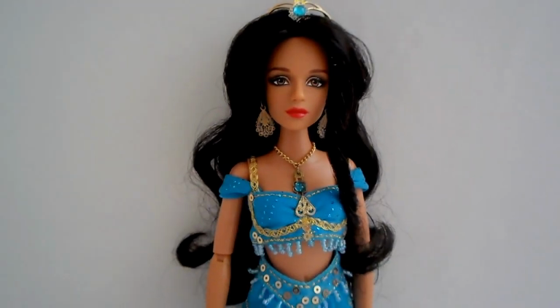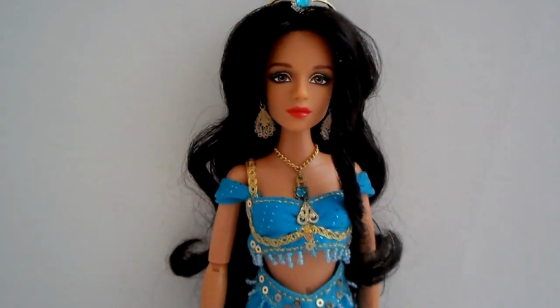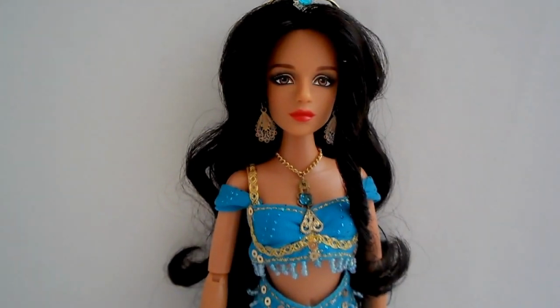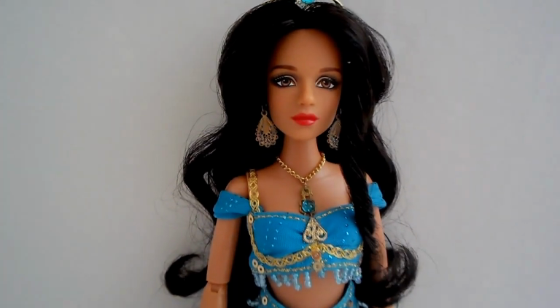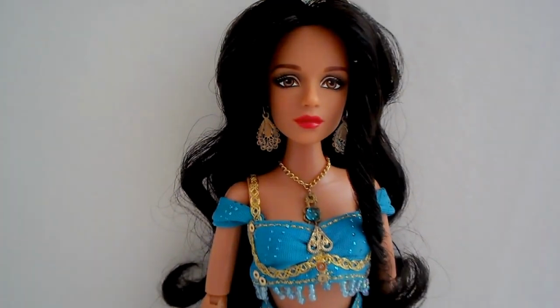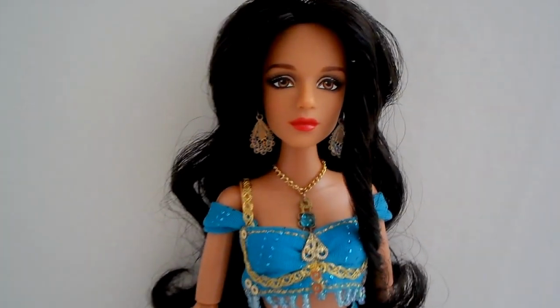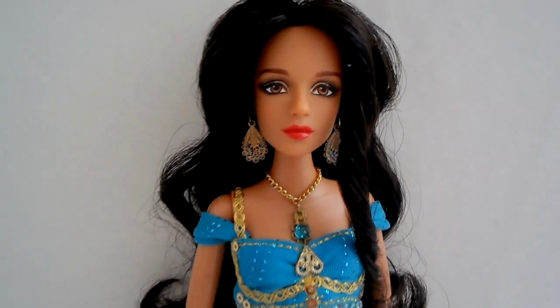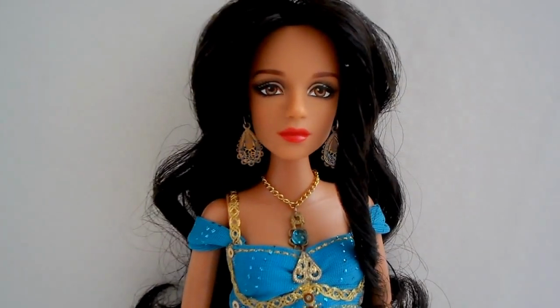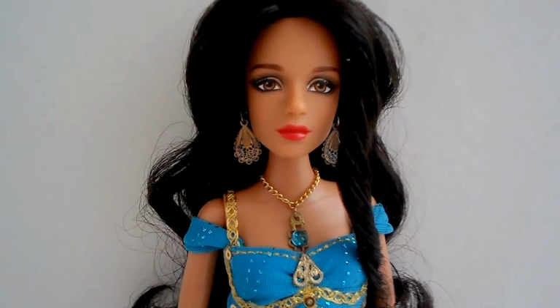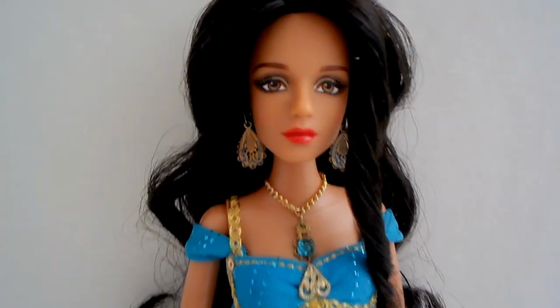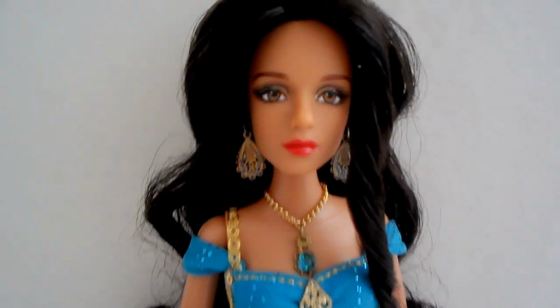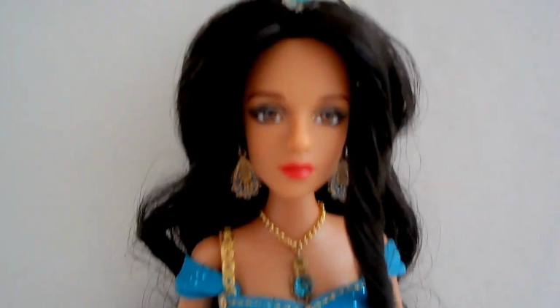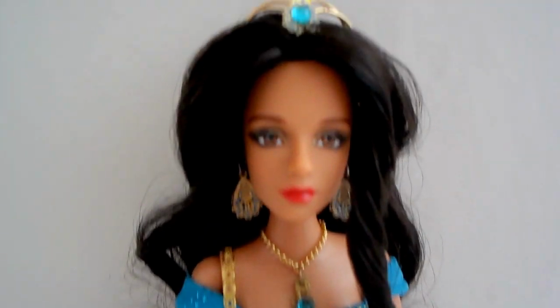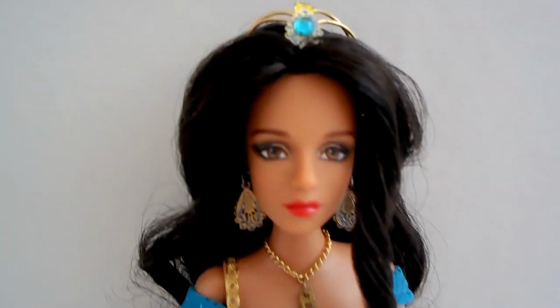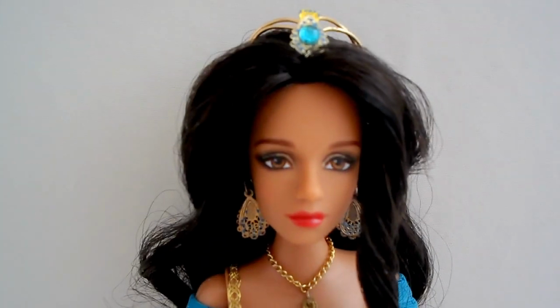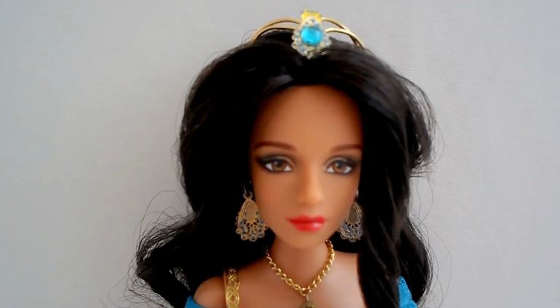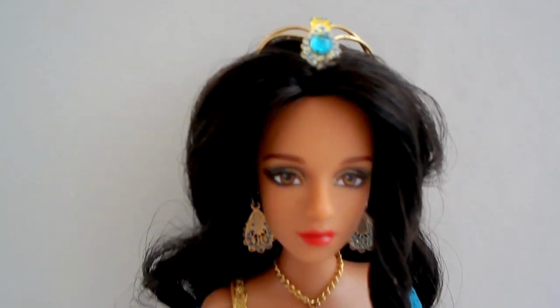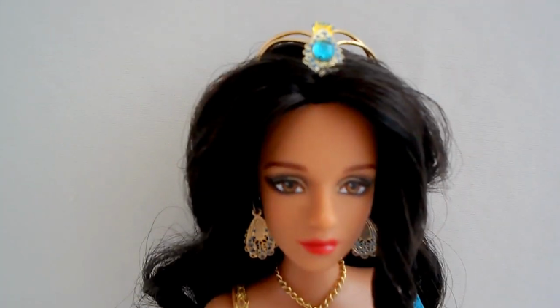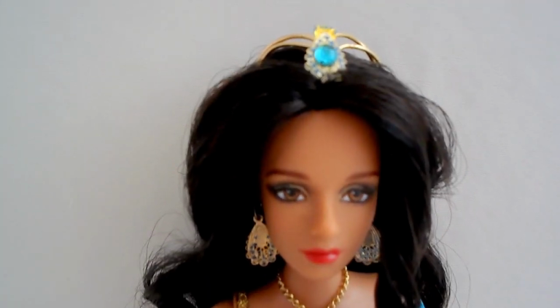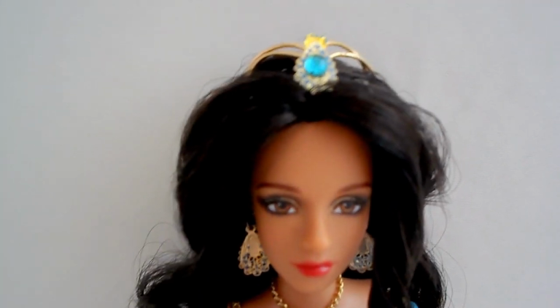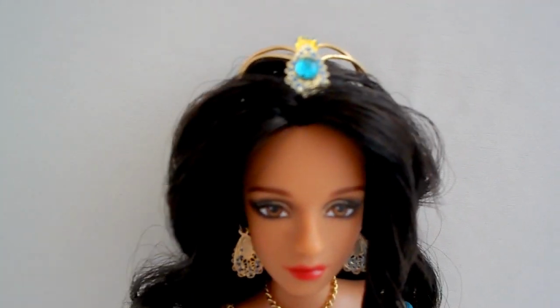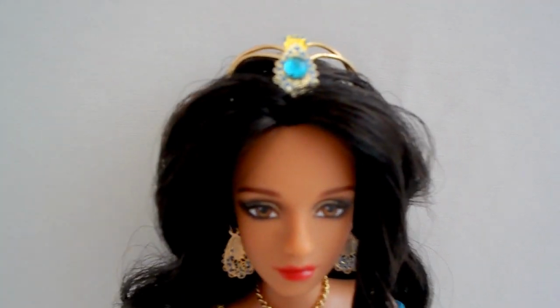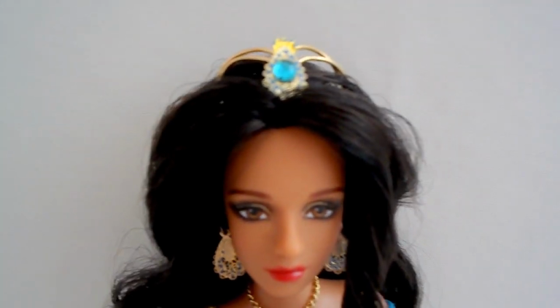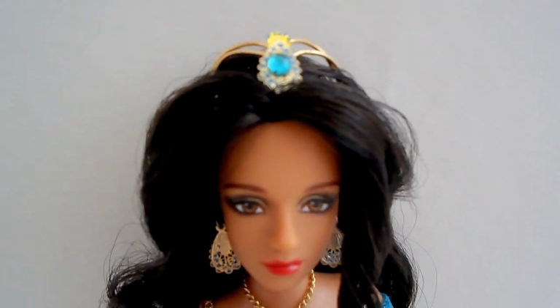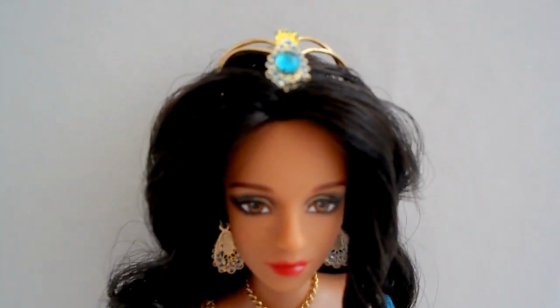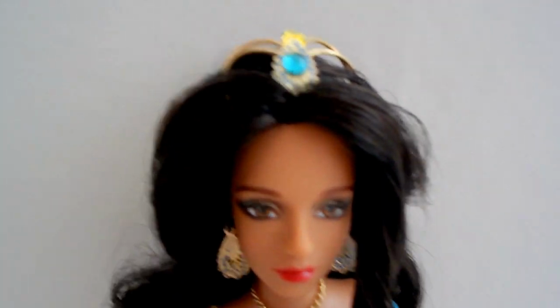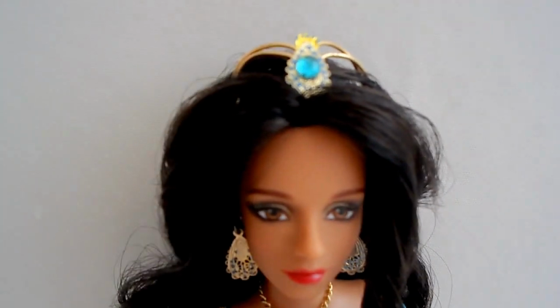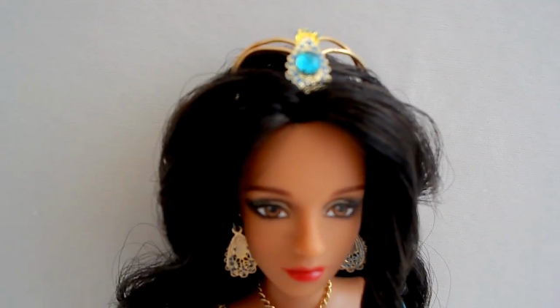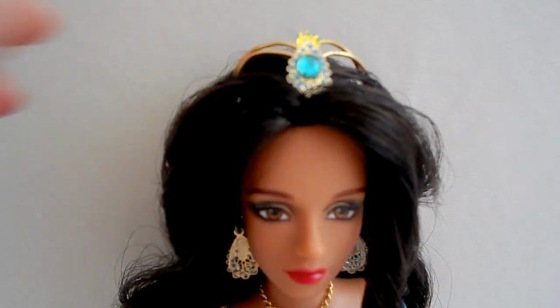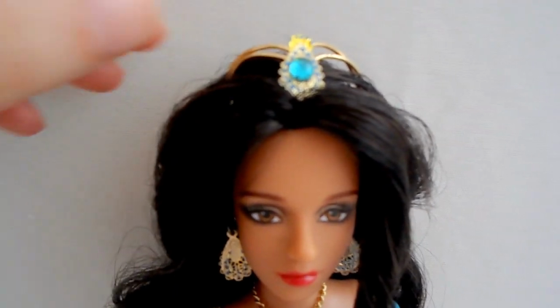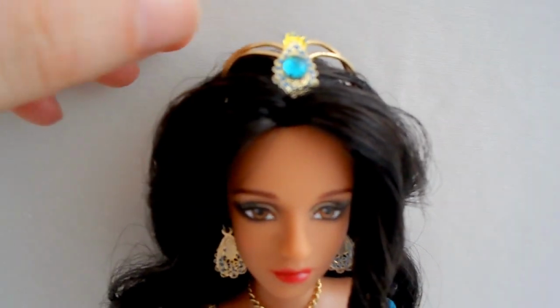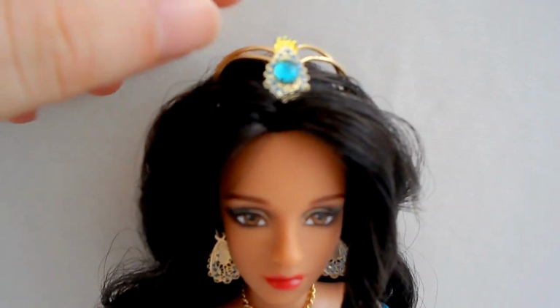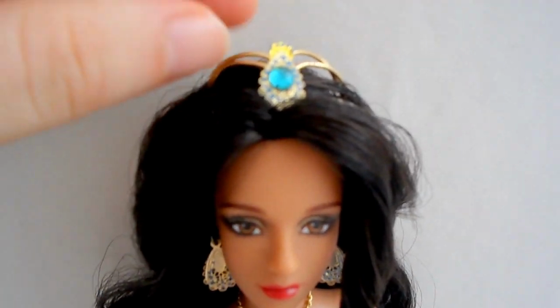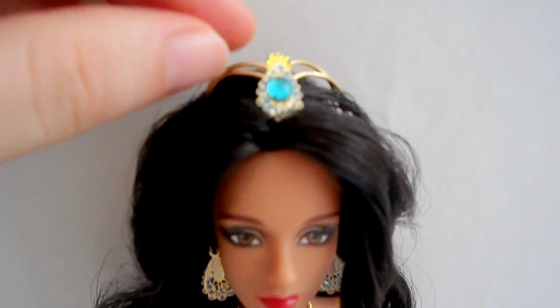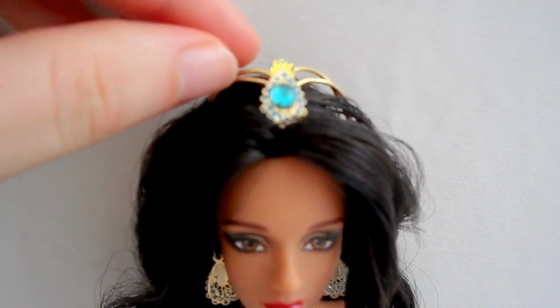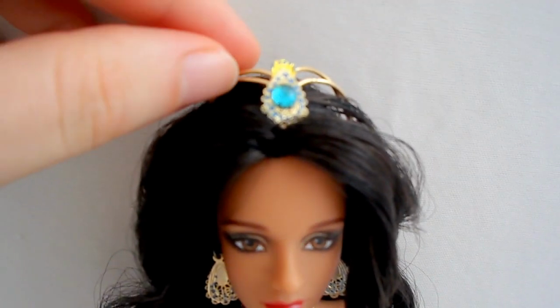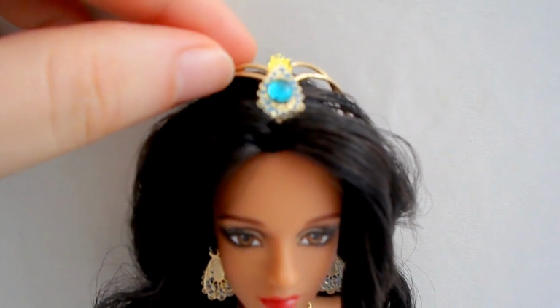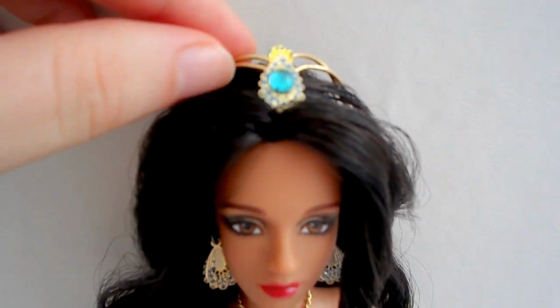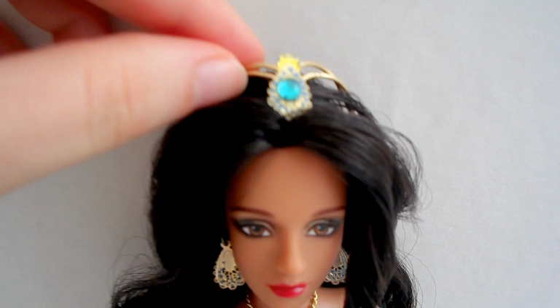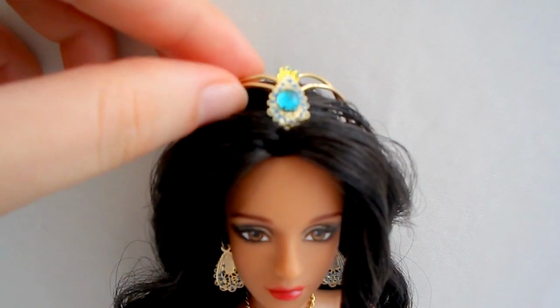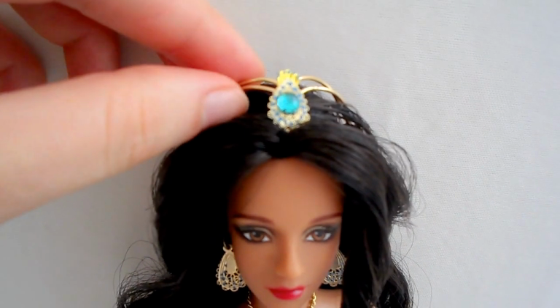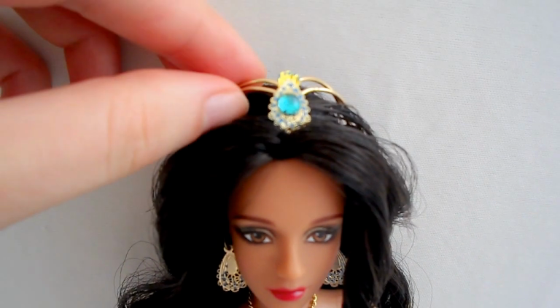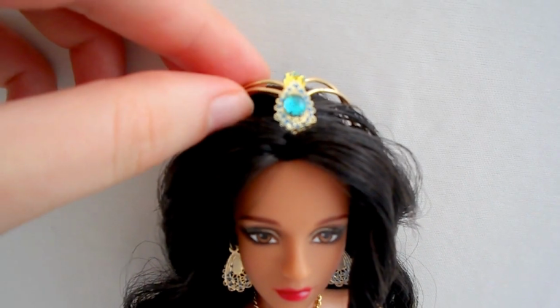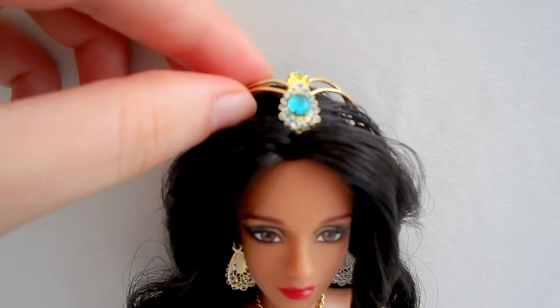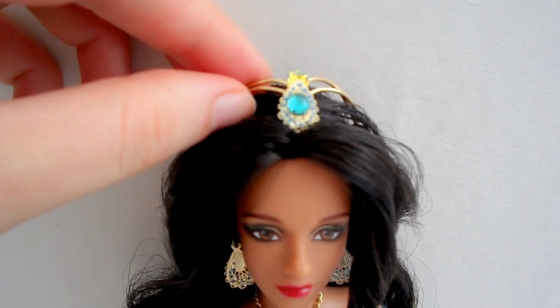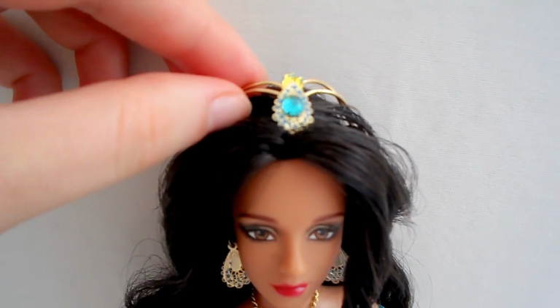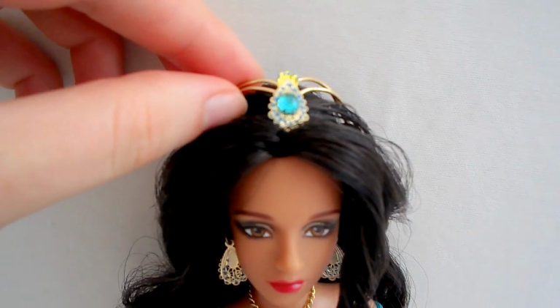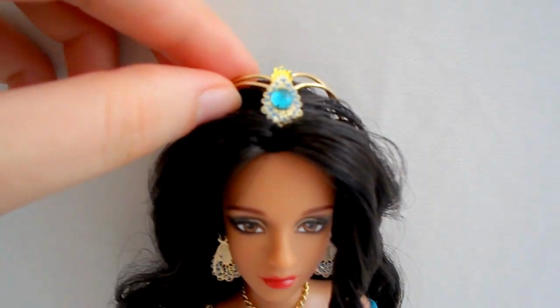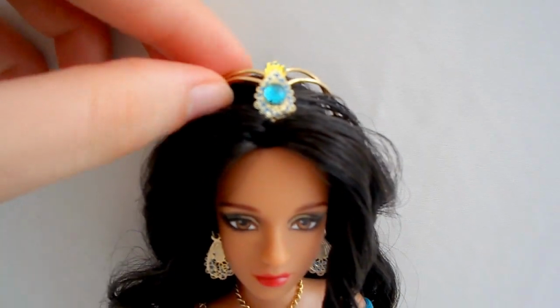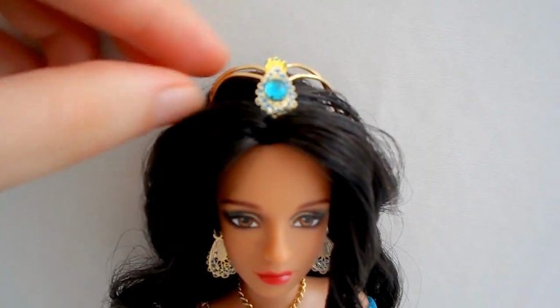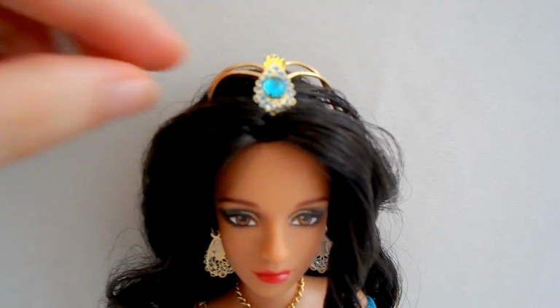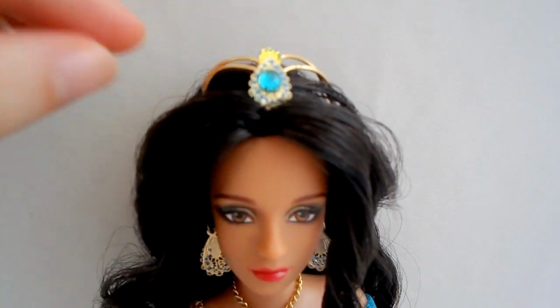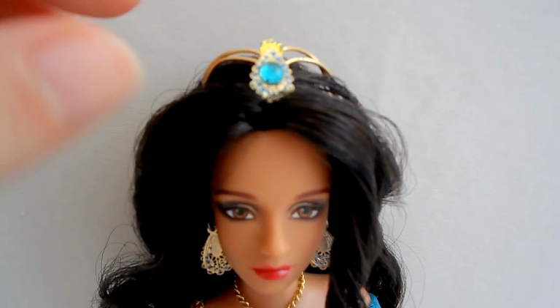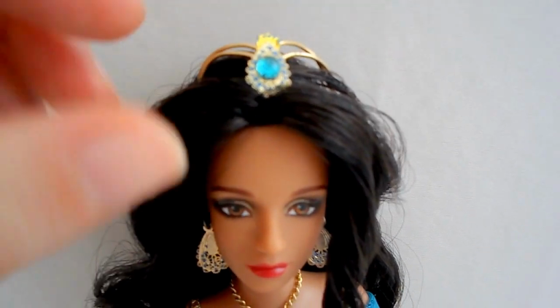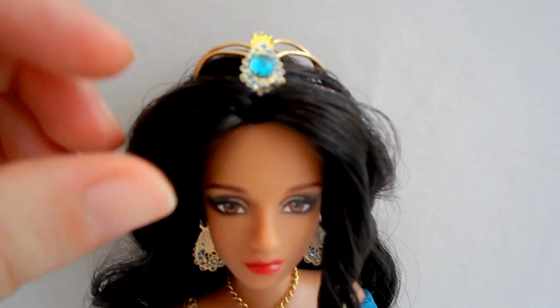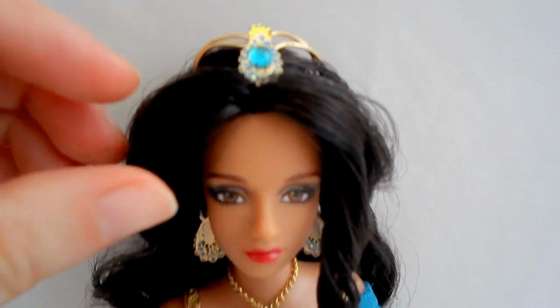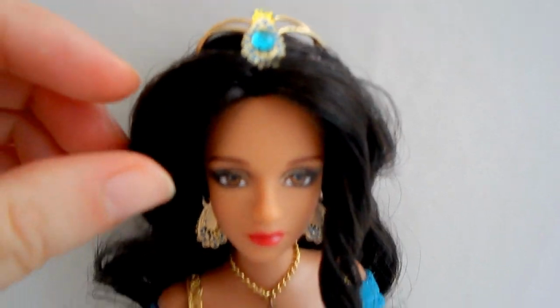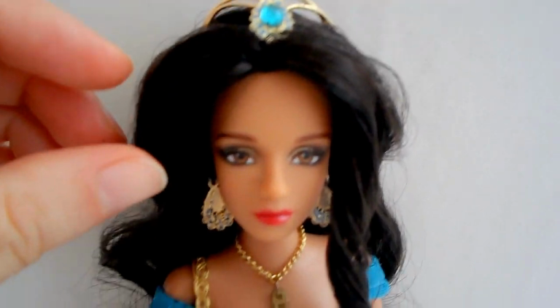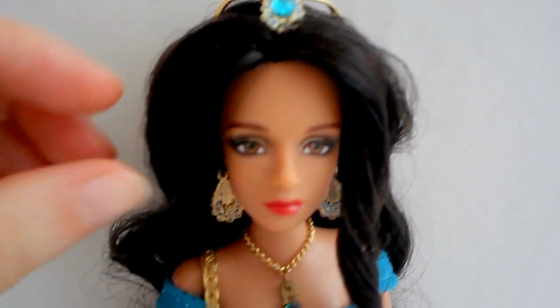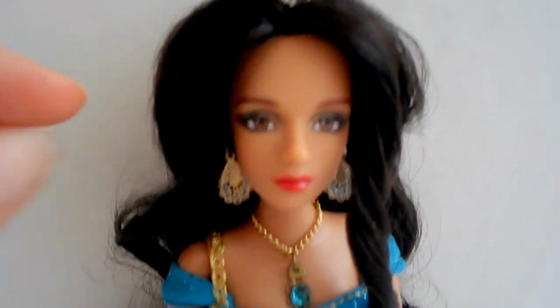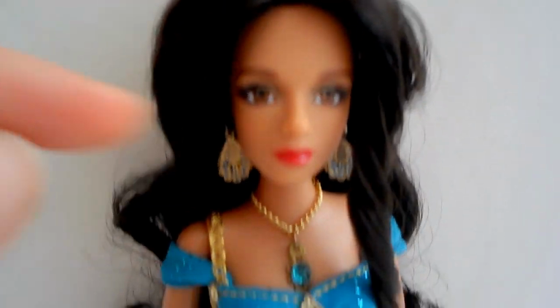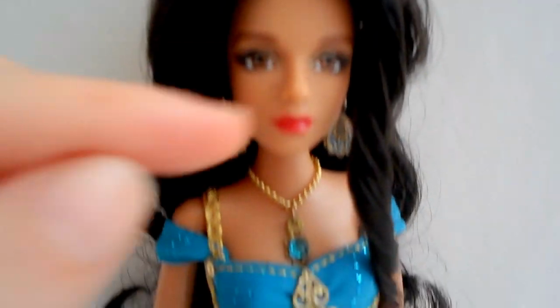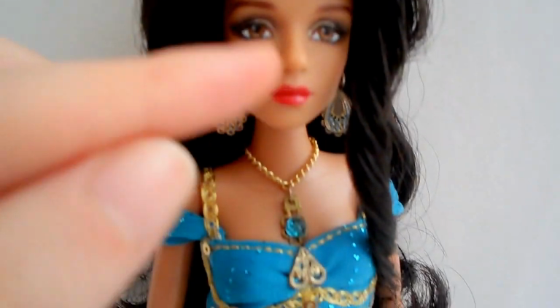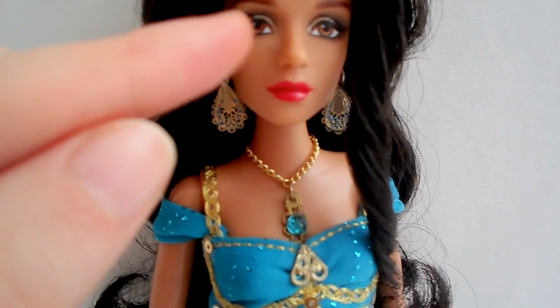Coming in for a much clearer look at her jewelry. I have some pictures of this on my Flickr and Instagram page.